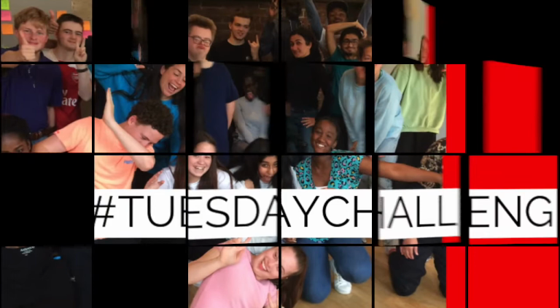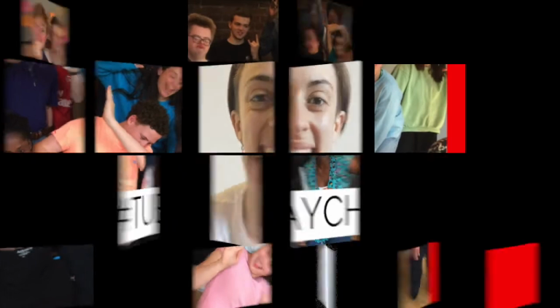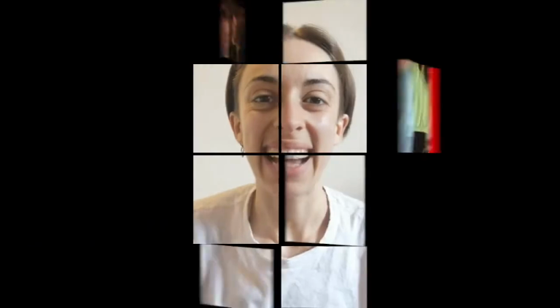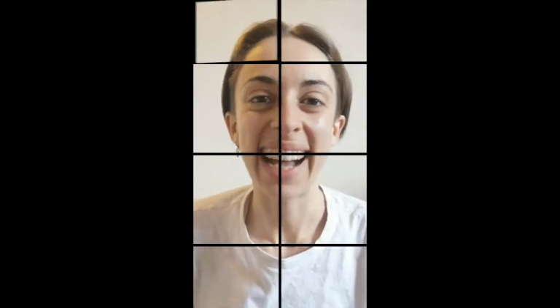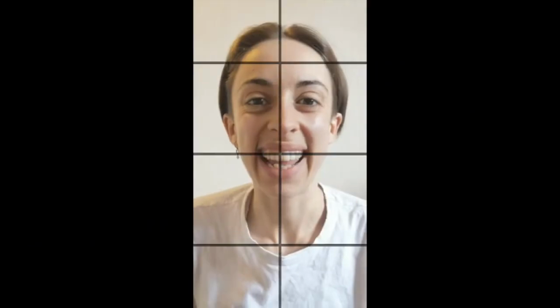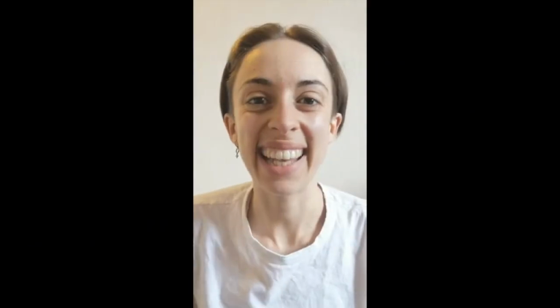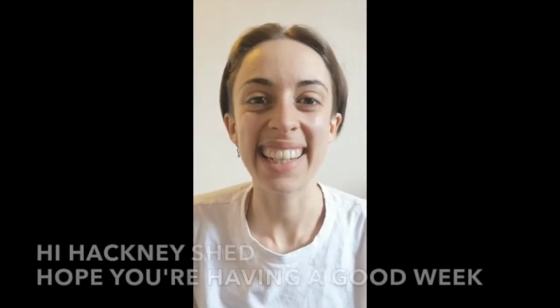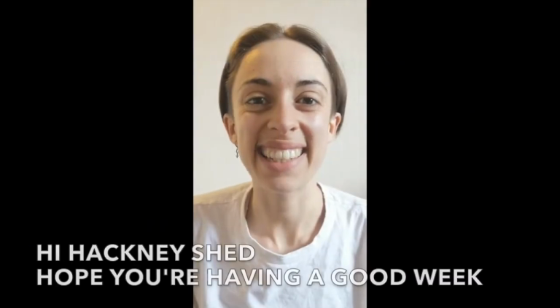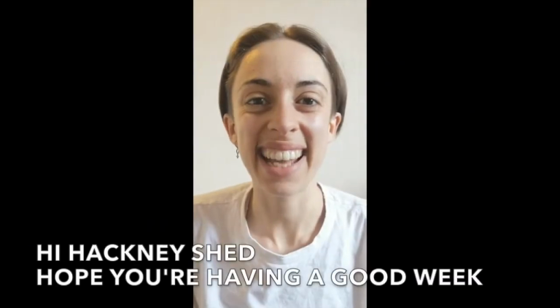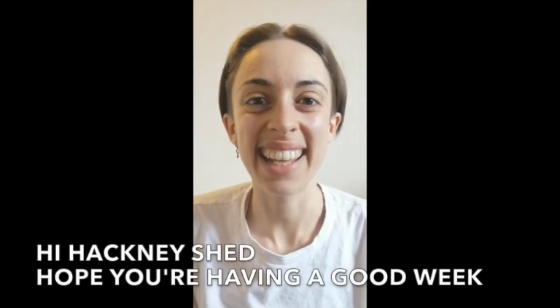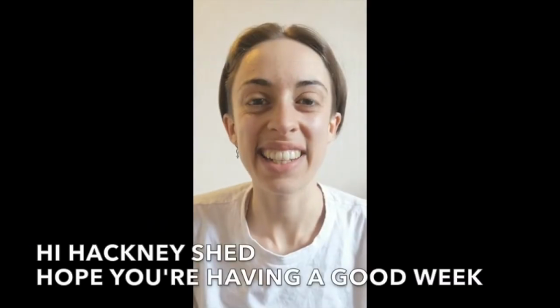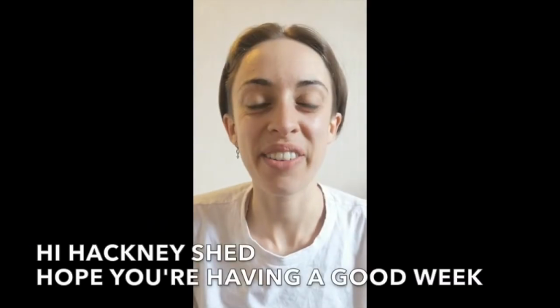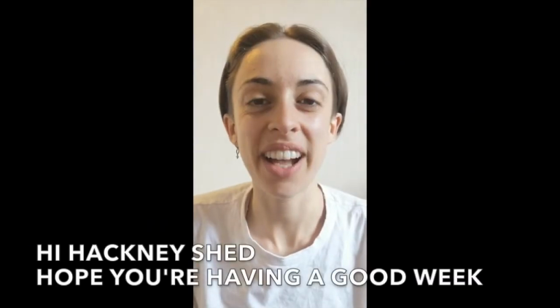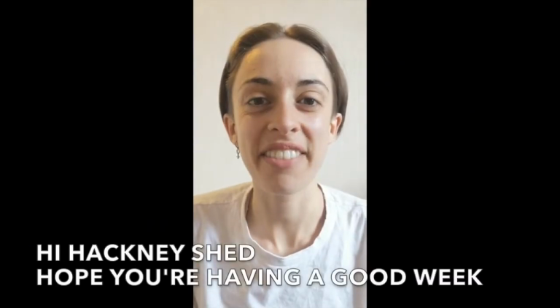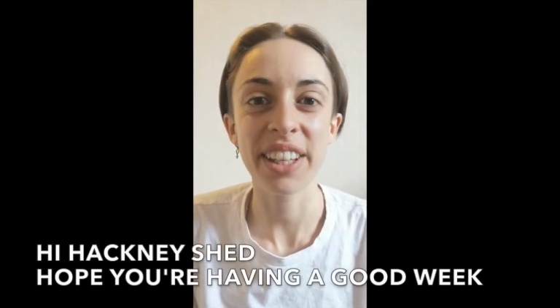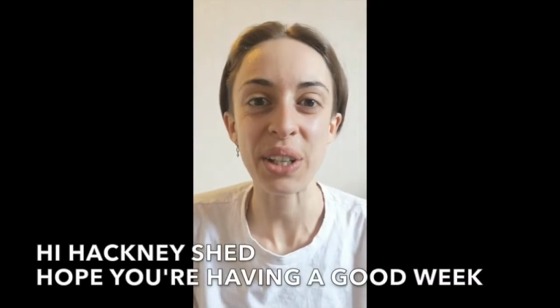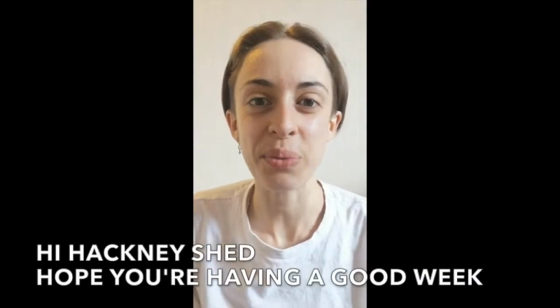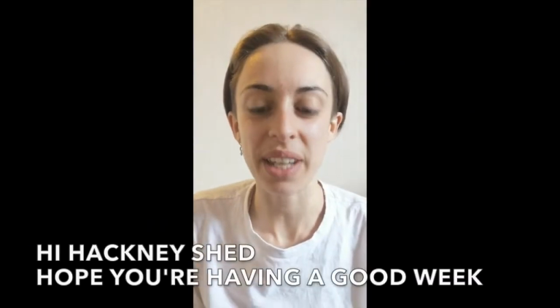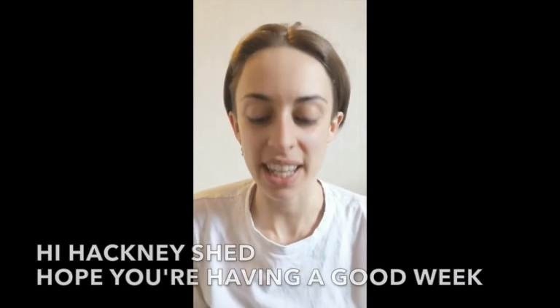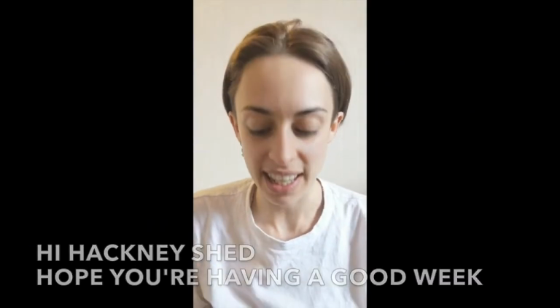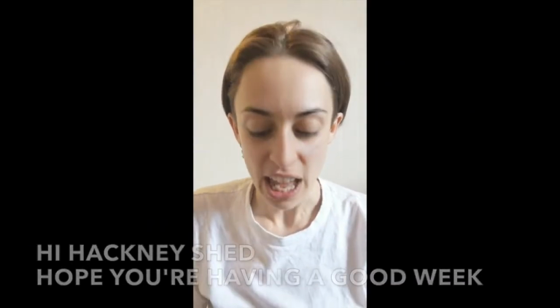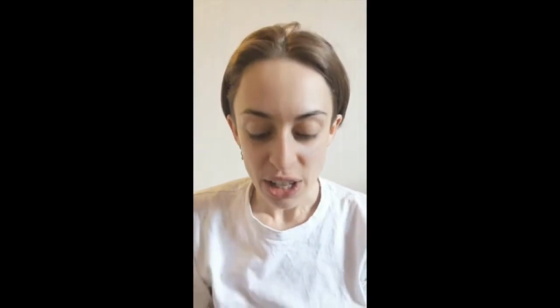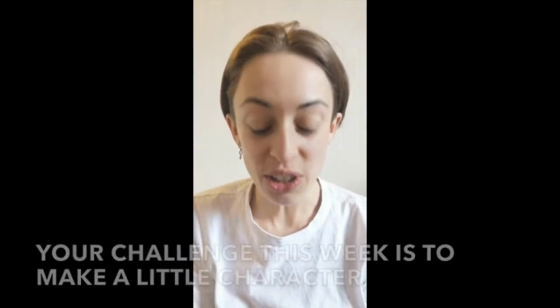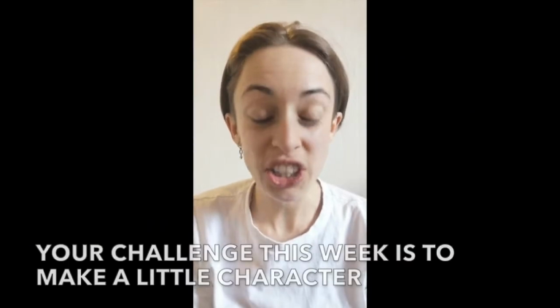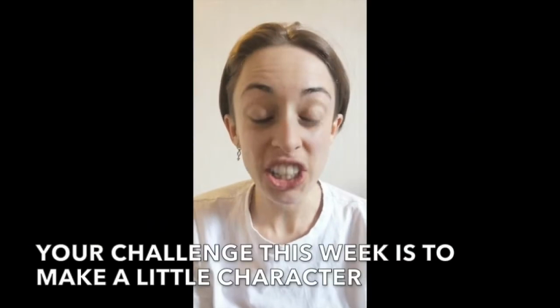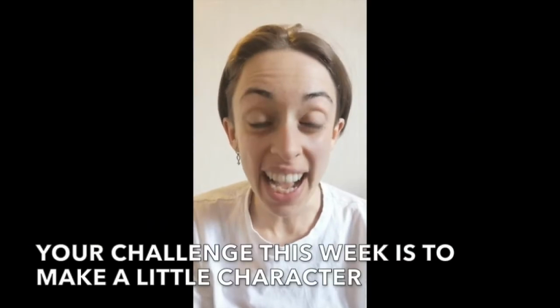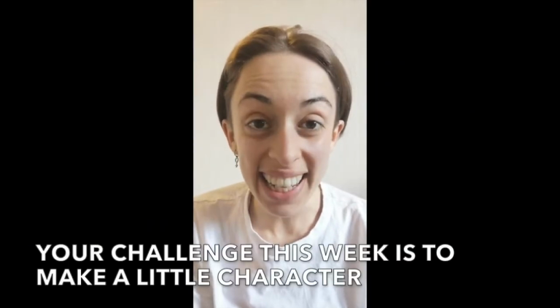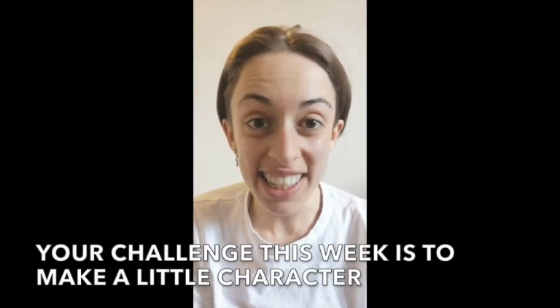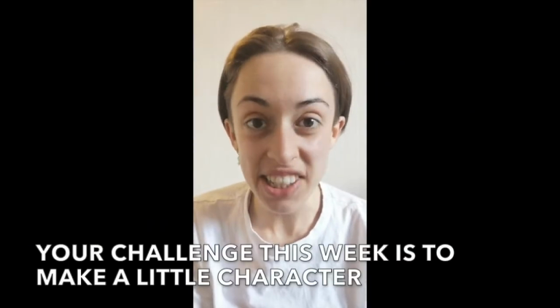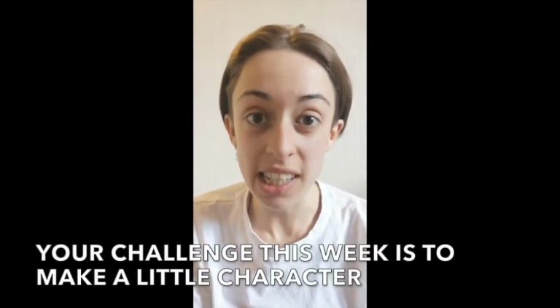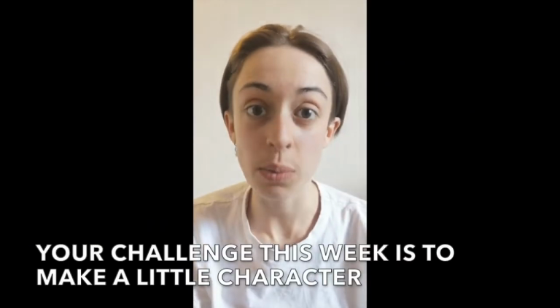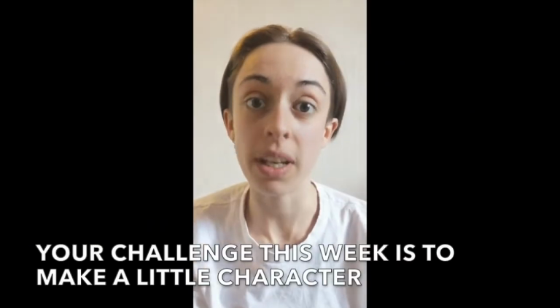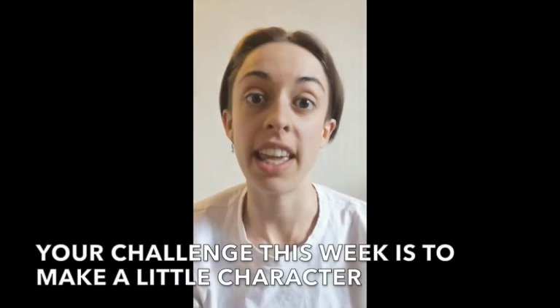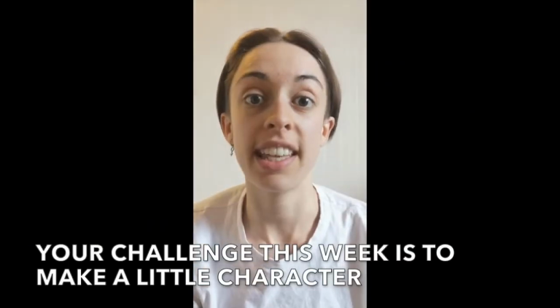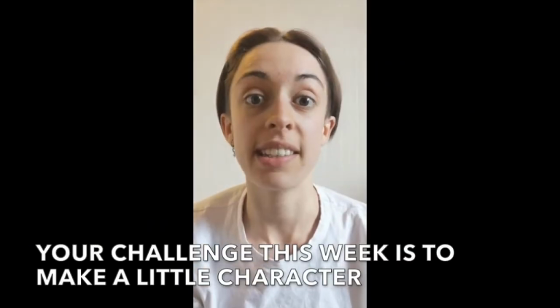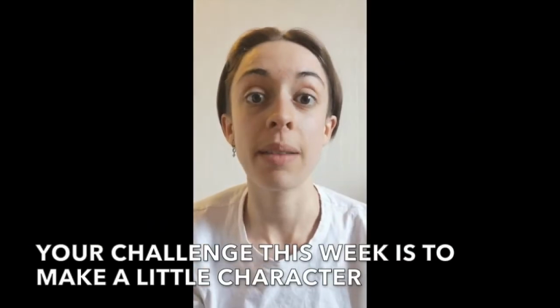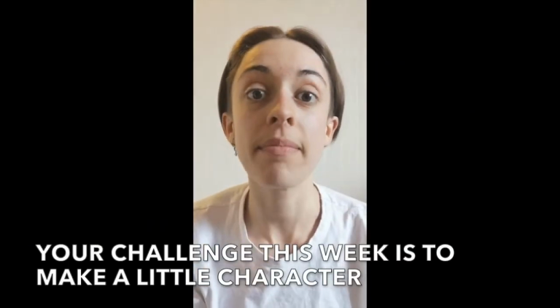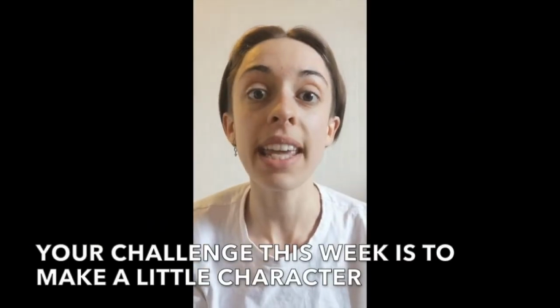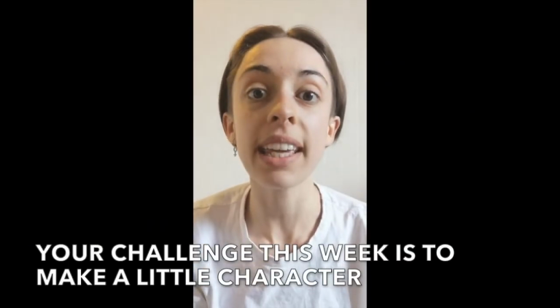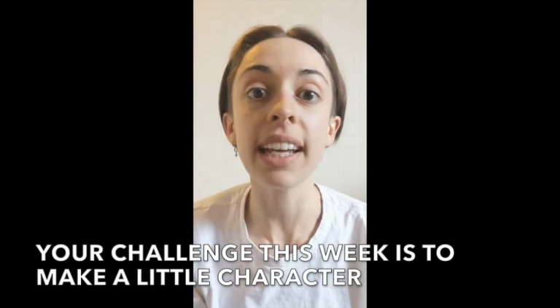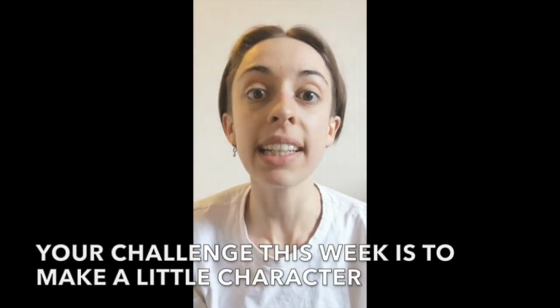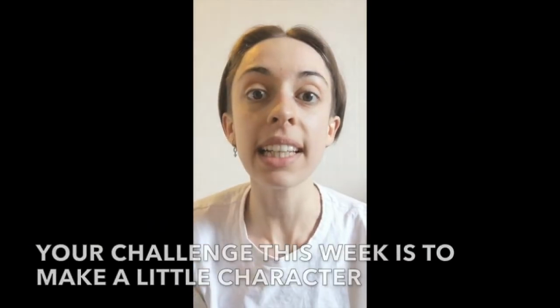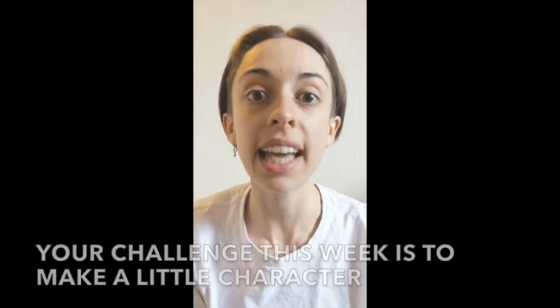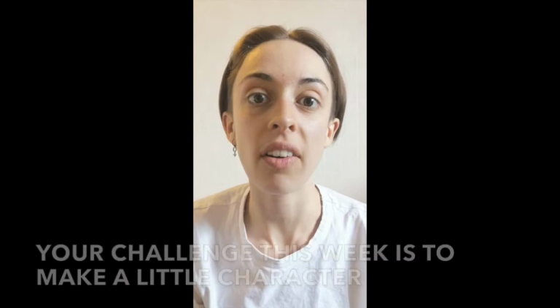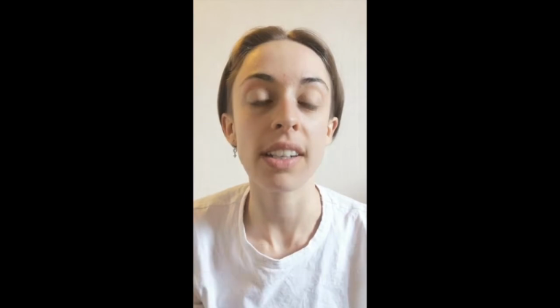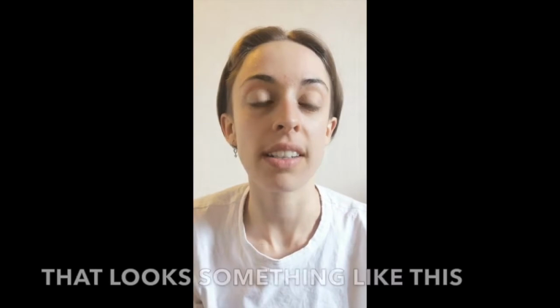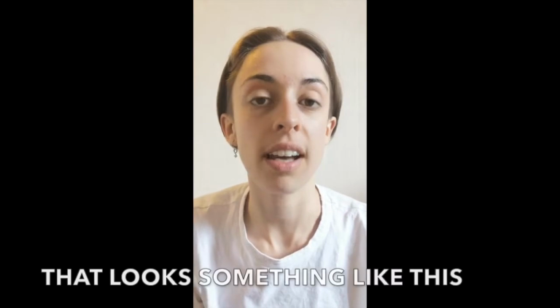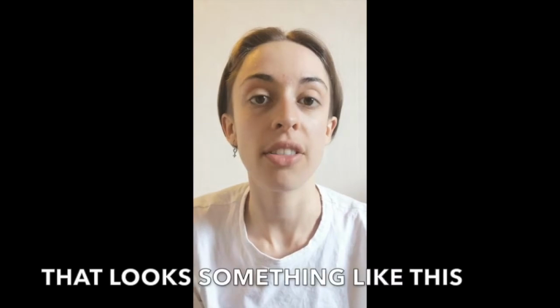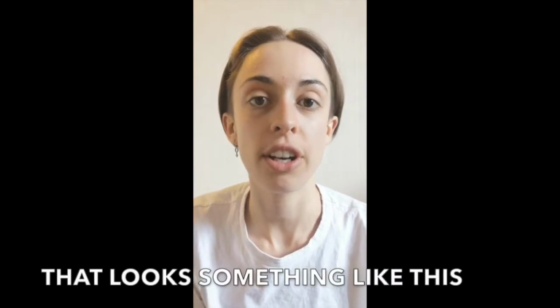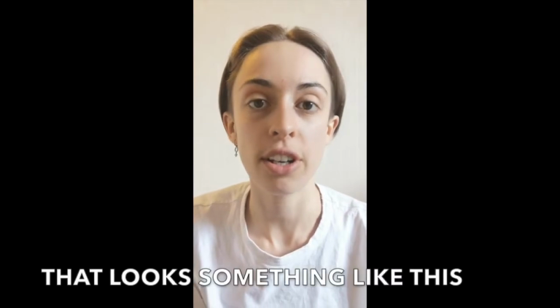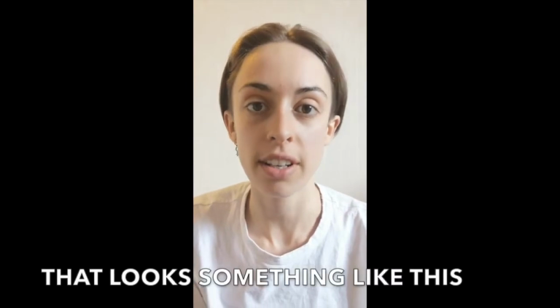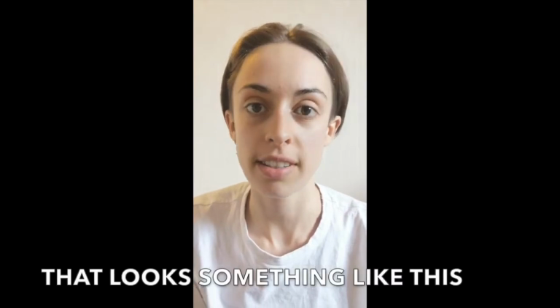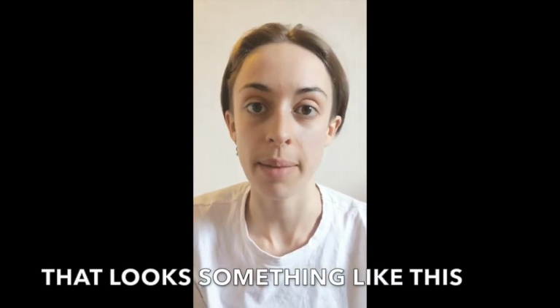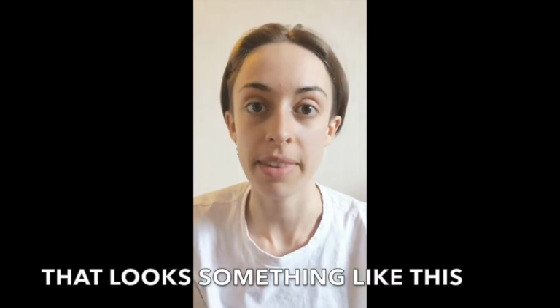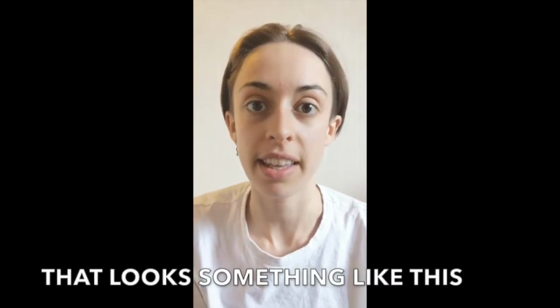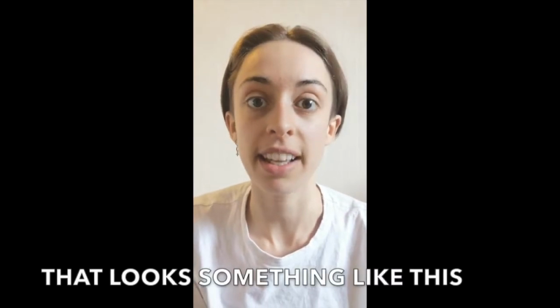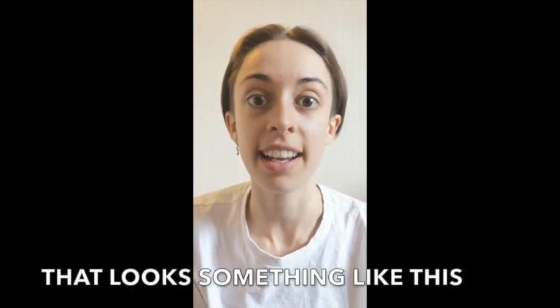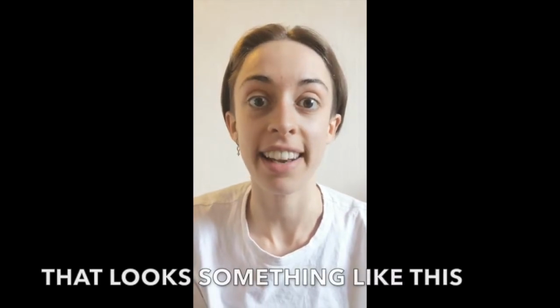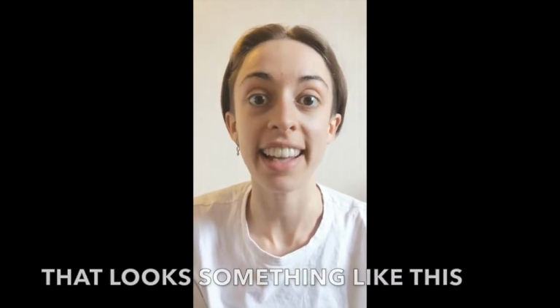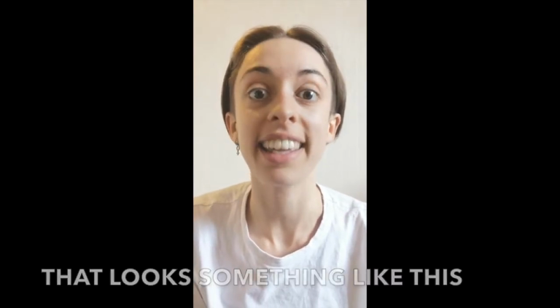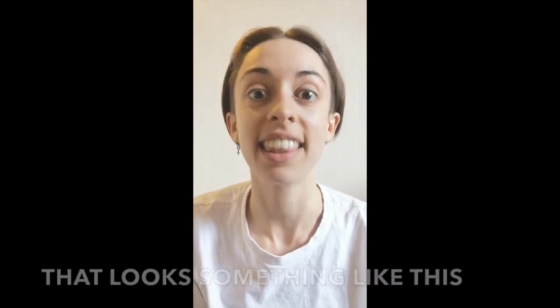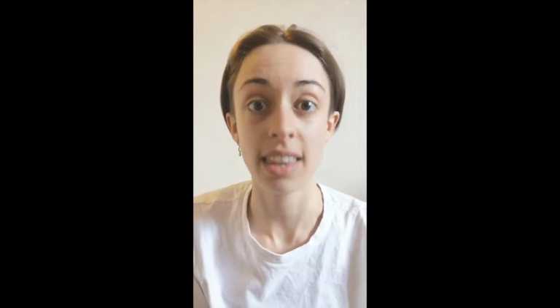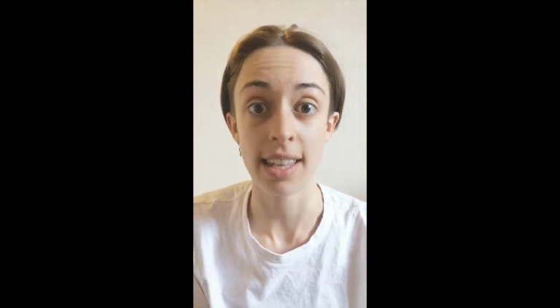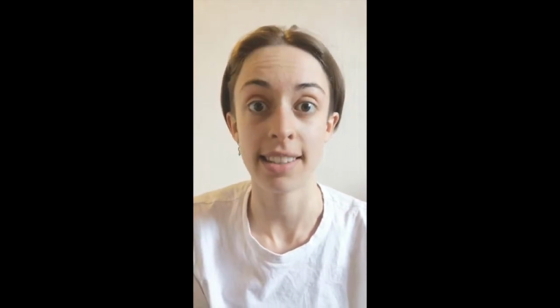Hi Hackney Shred, hope you're having a good week. Your challenge this week is to make a little character that looks something like this.